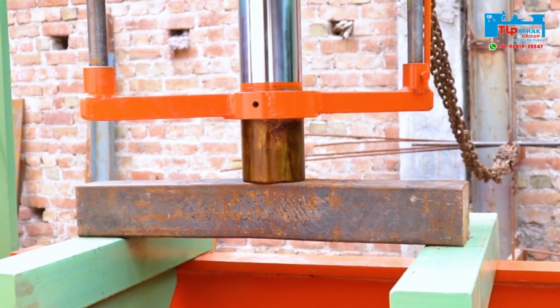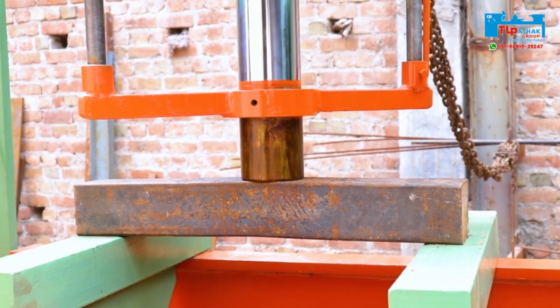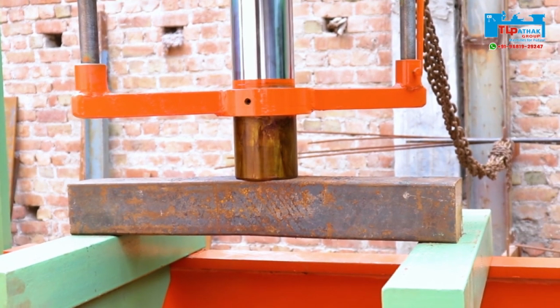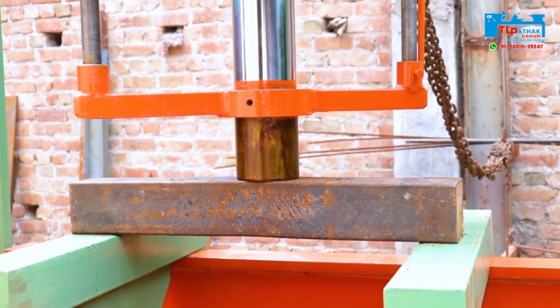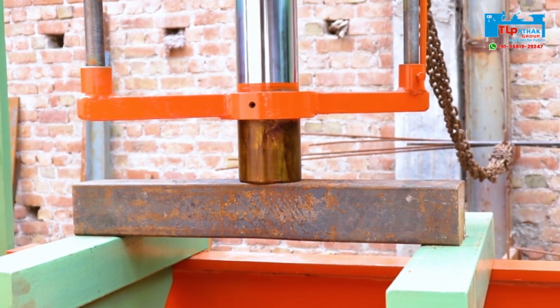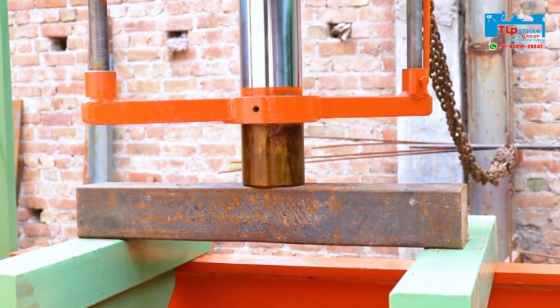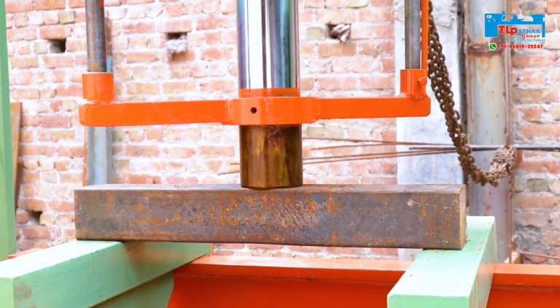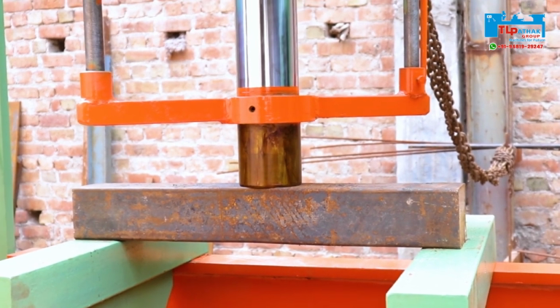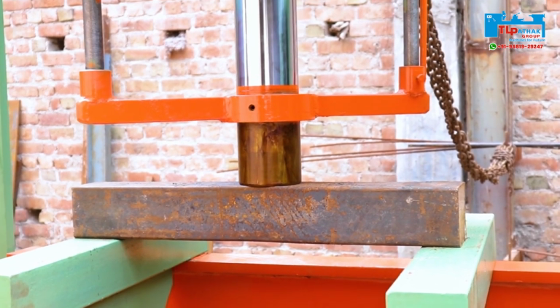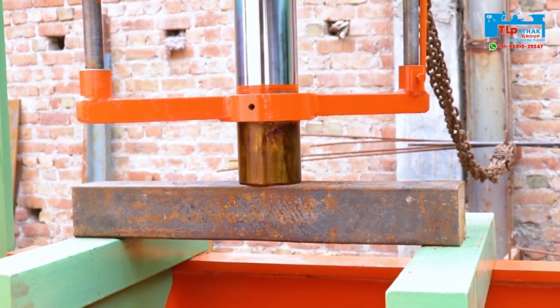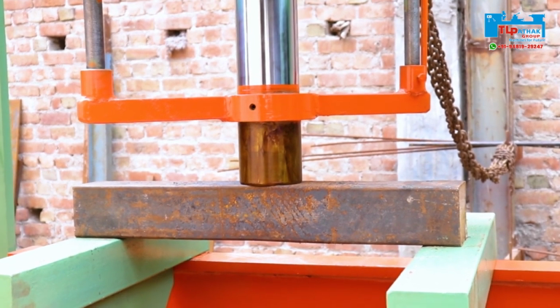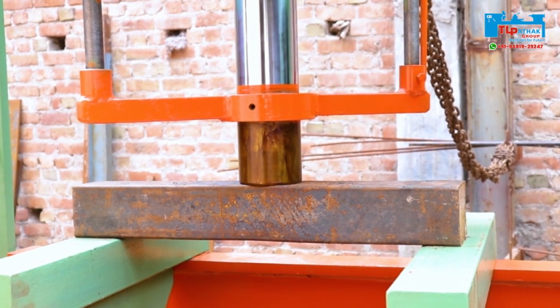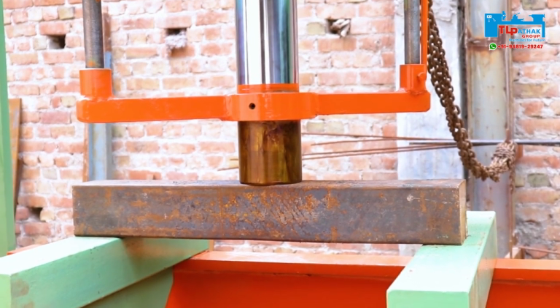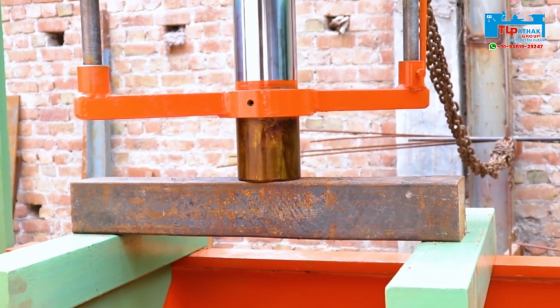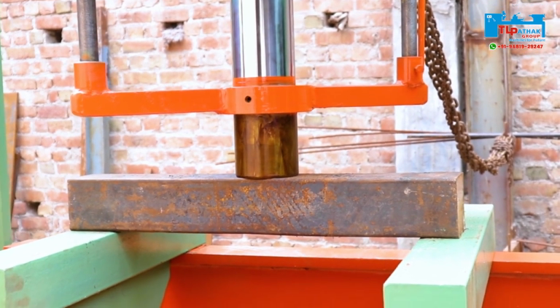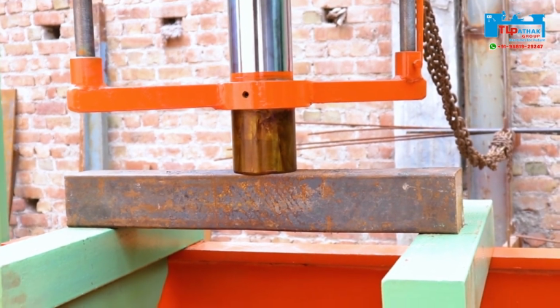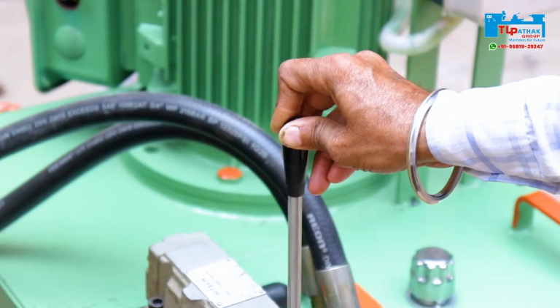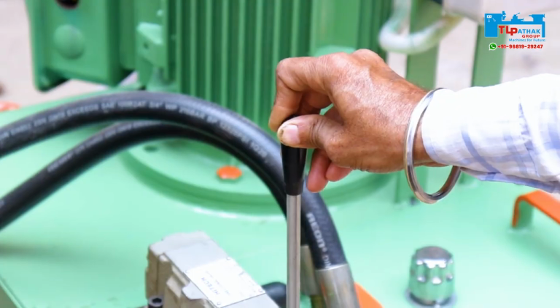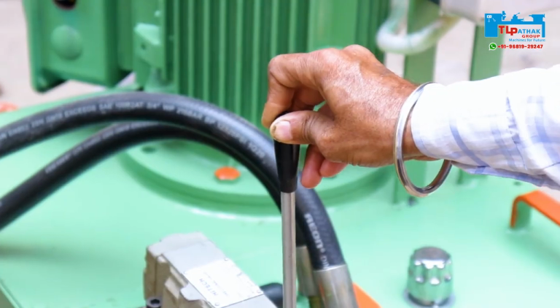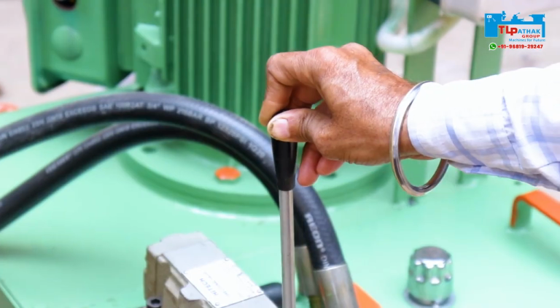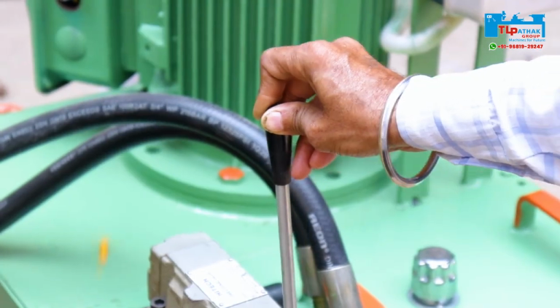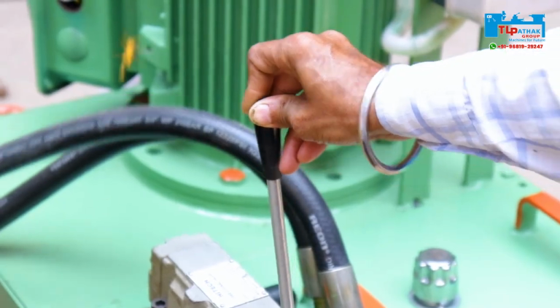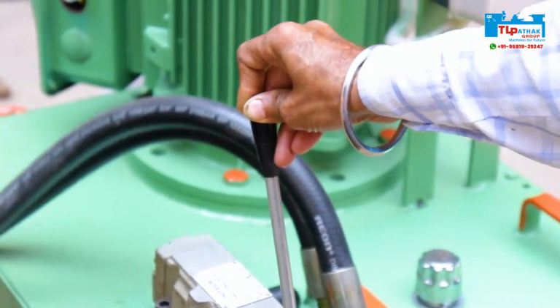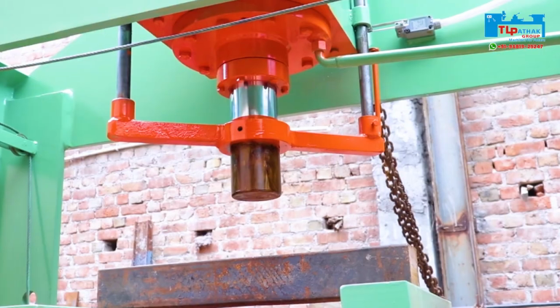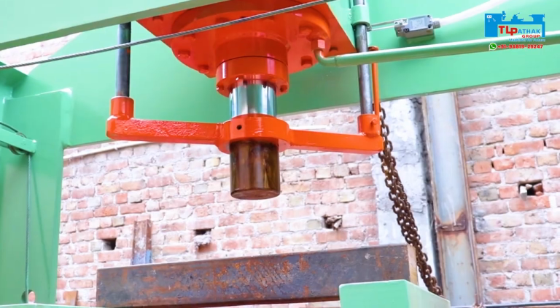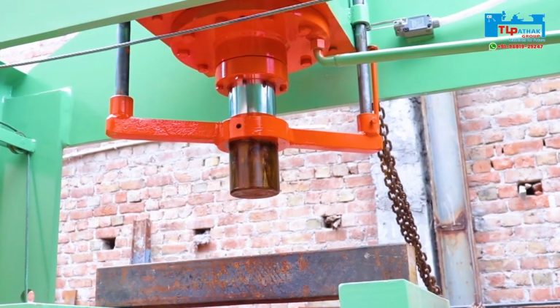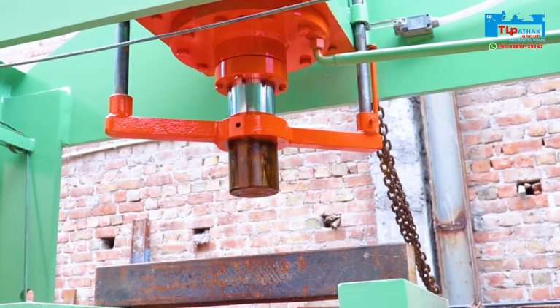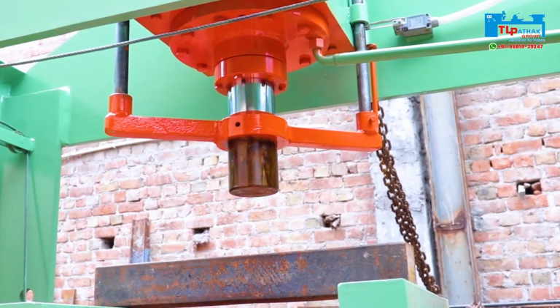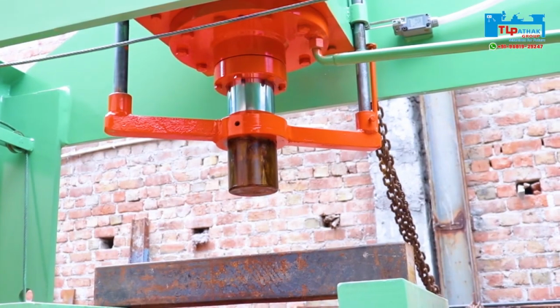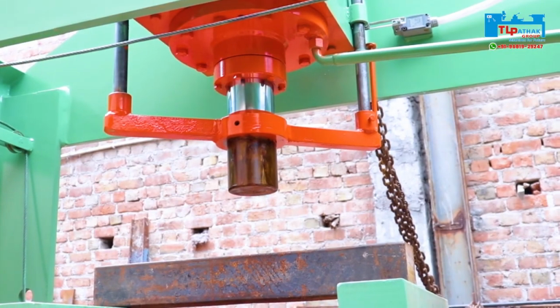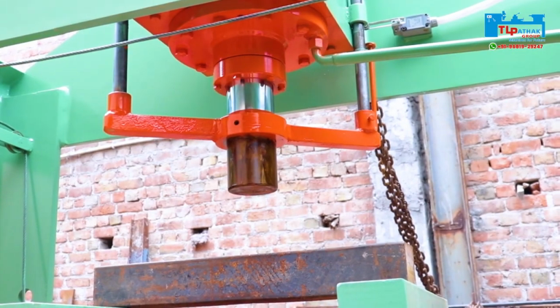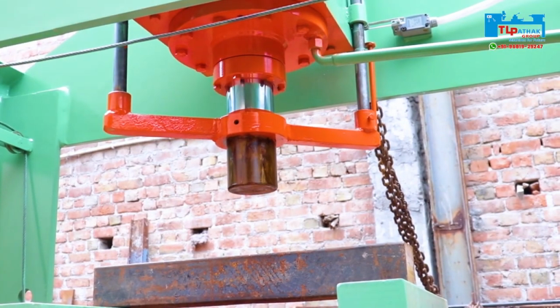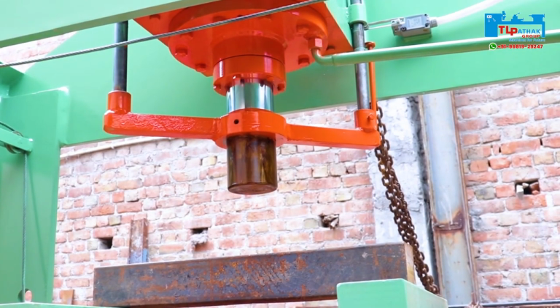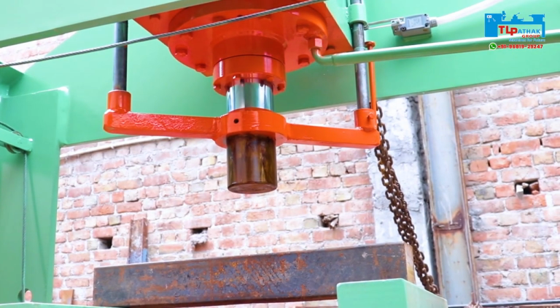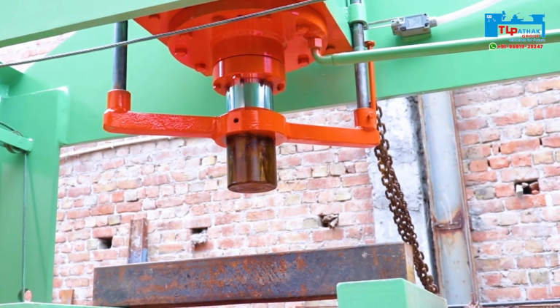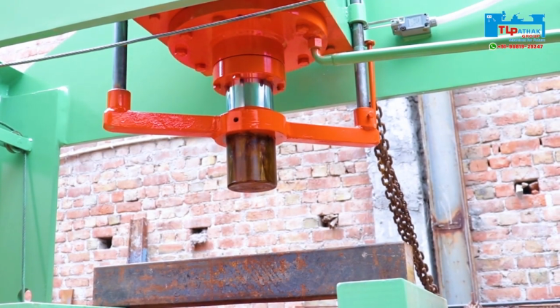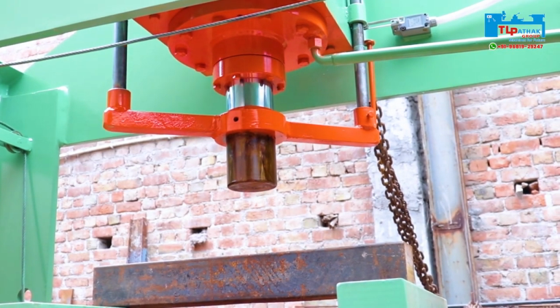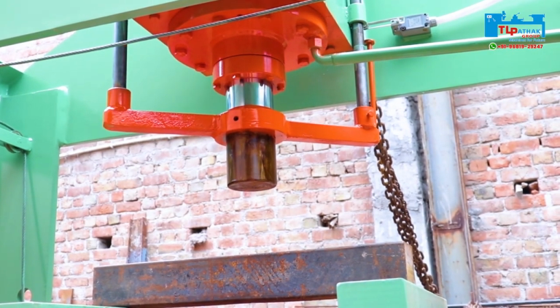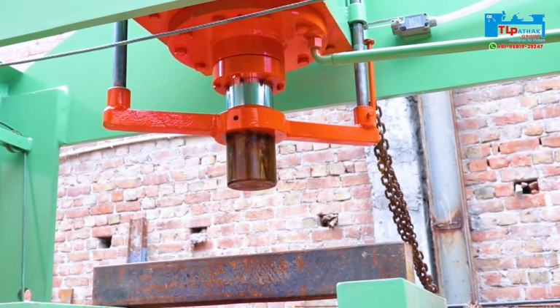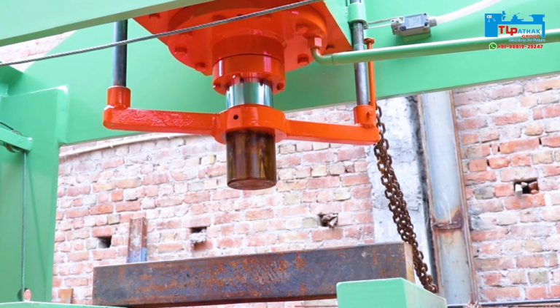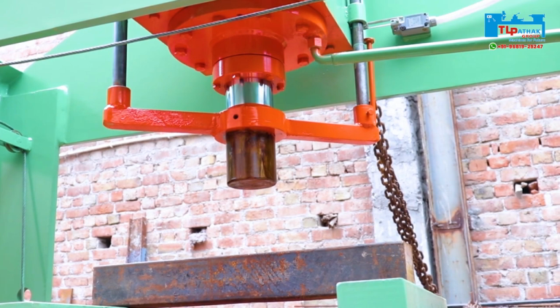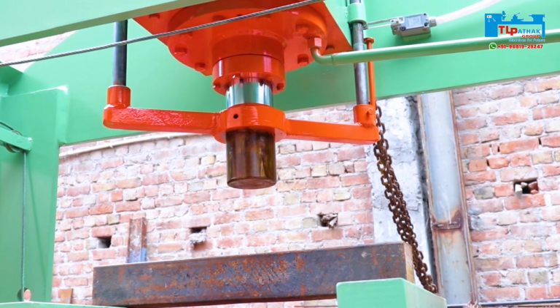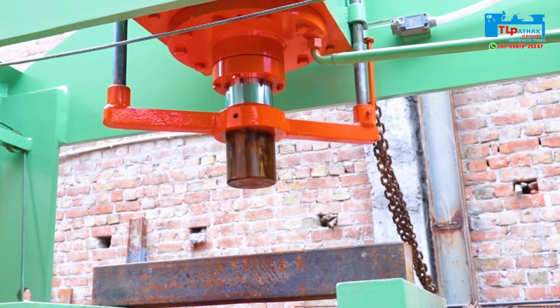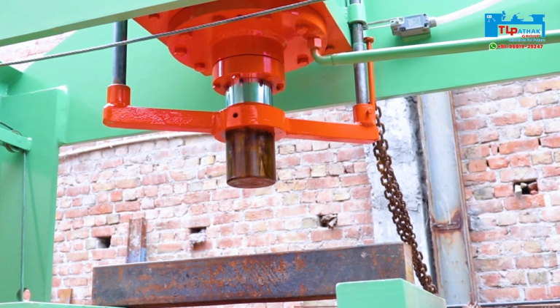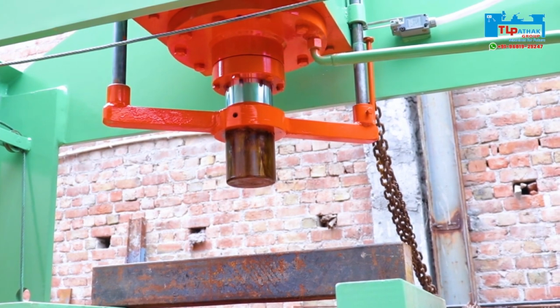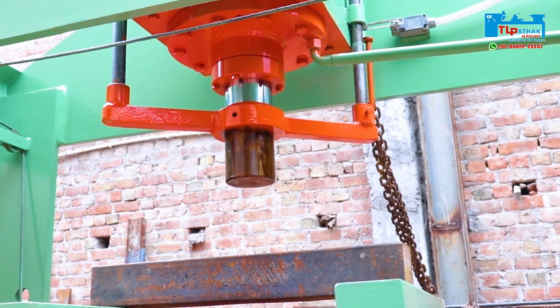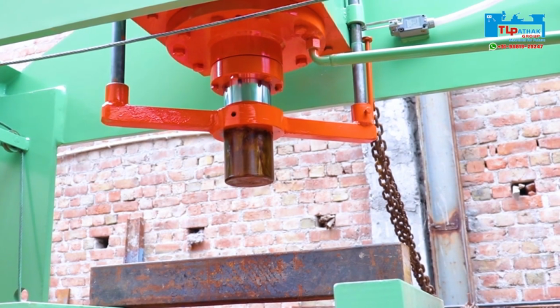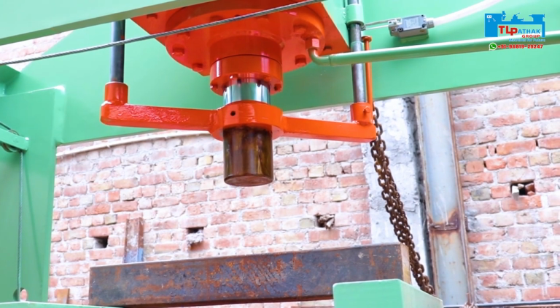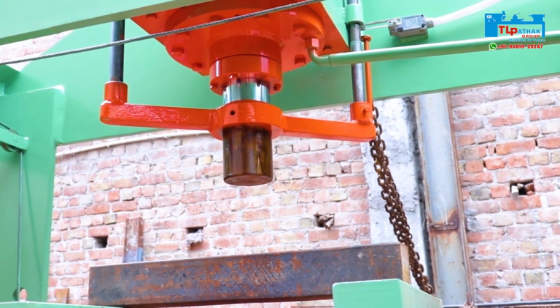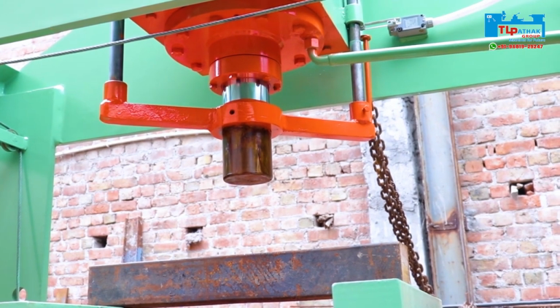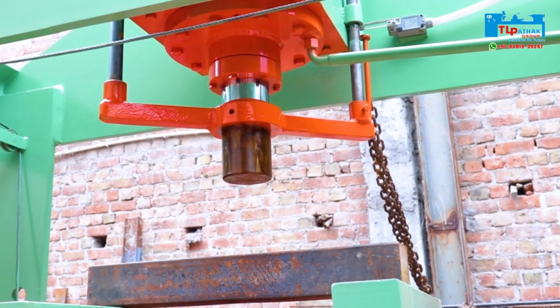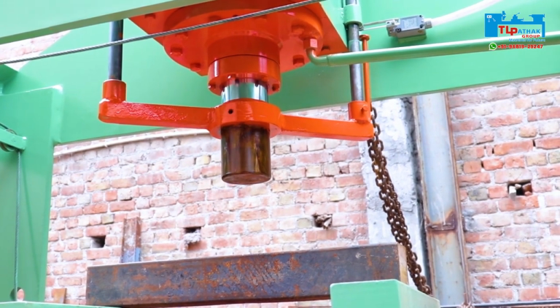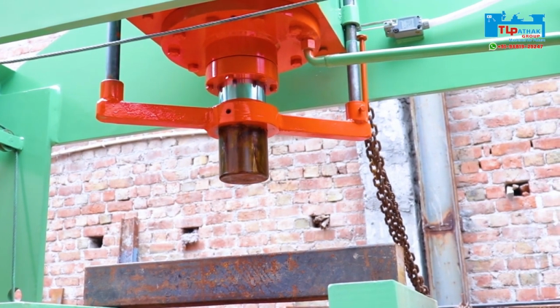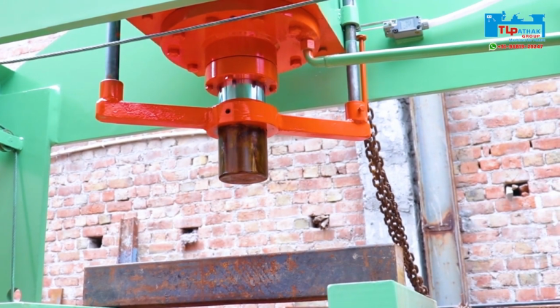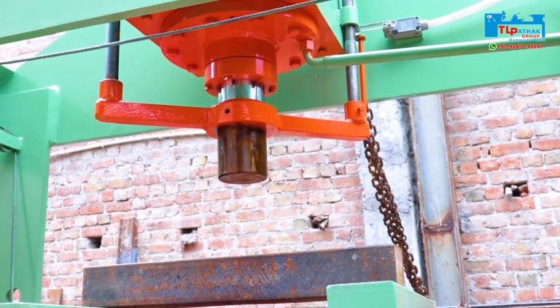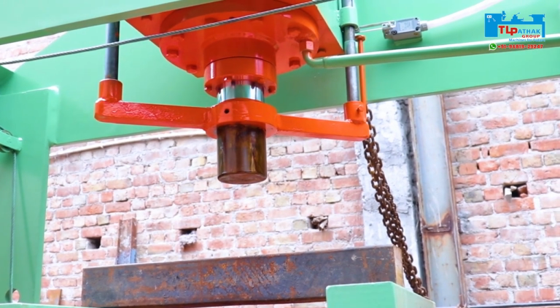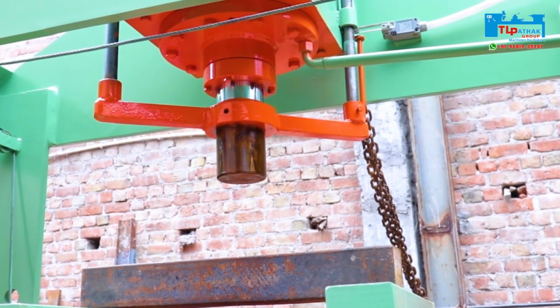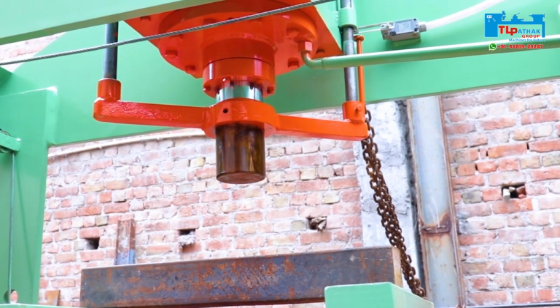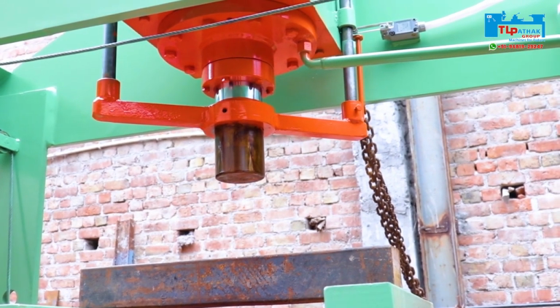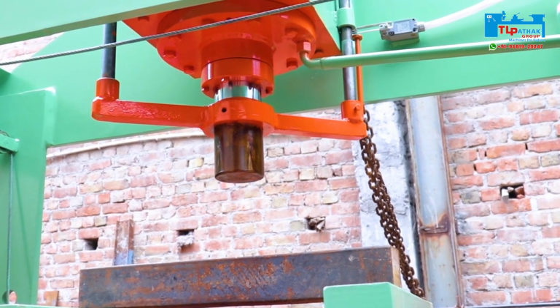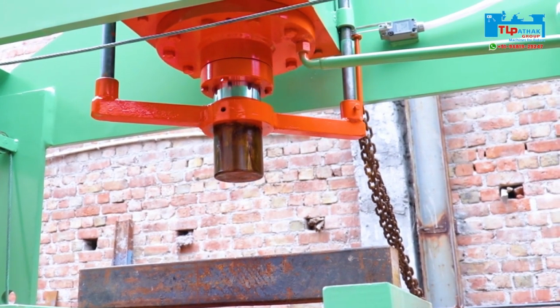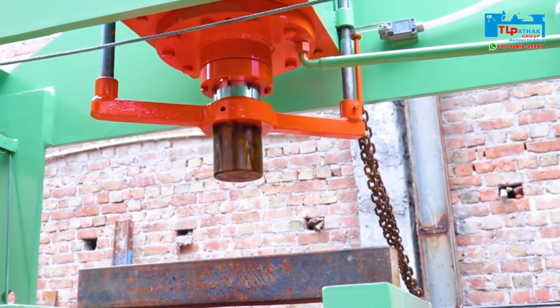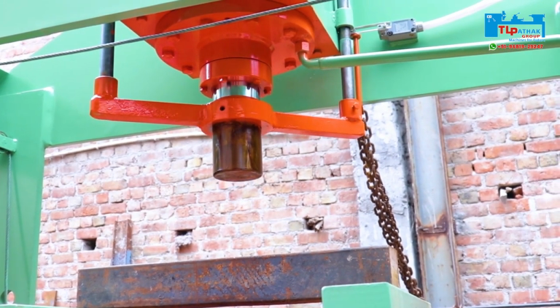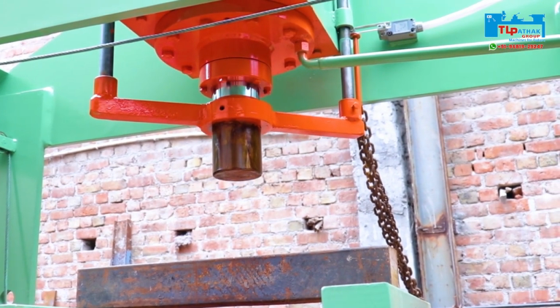The actual use of this machine is straightening out stone crusher shafts during repairs.